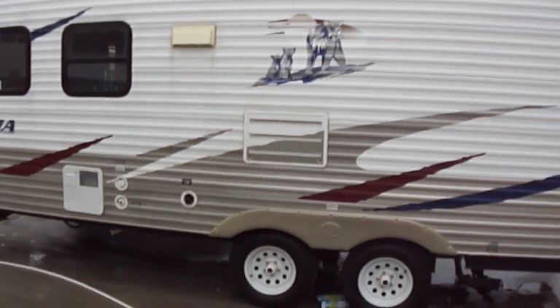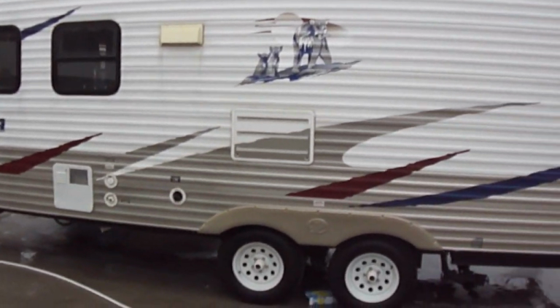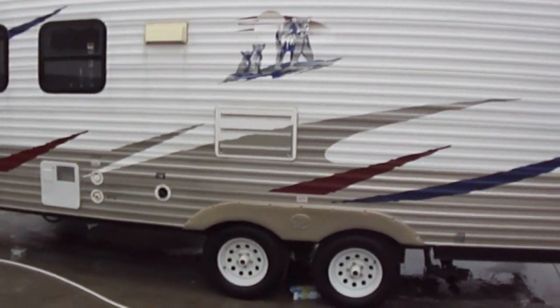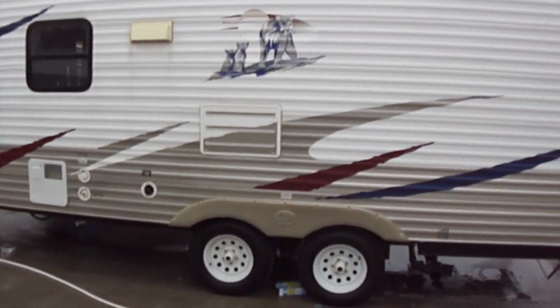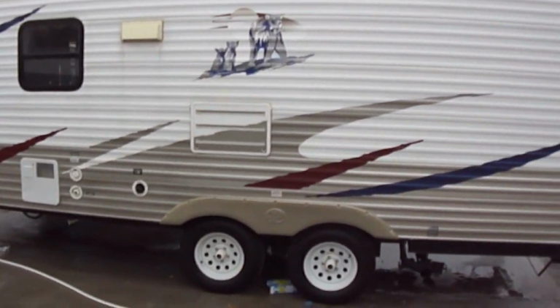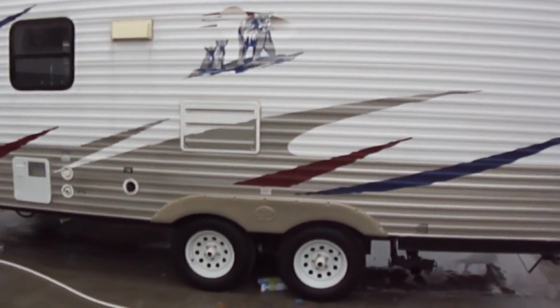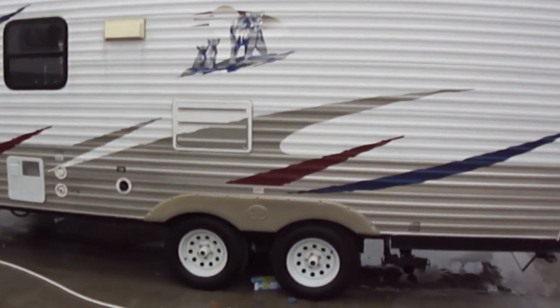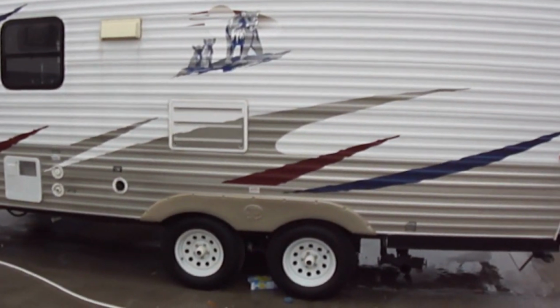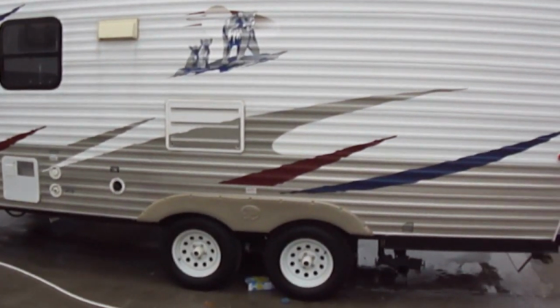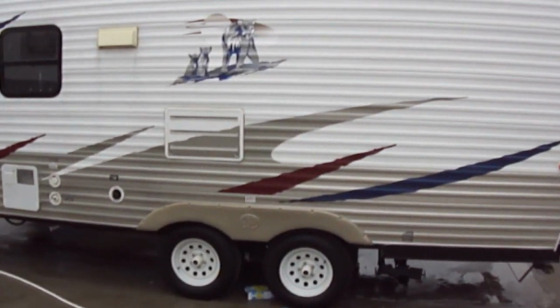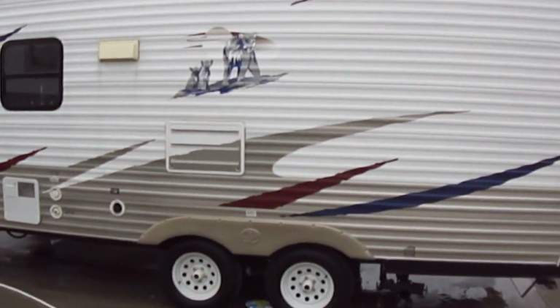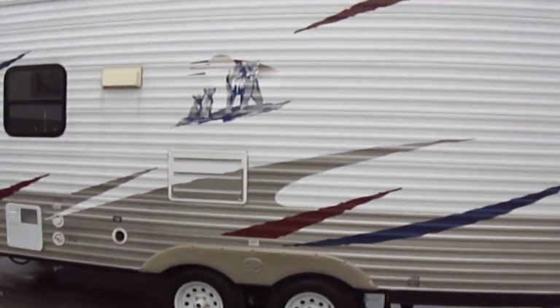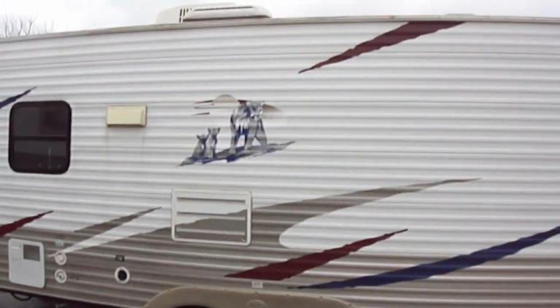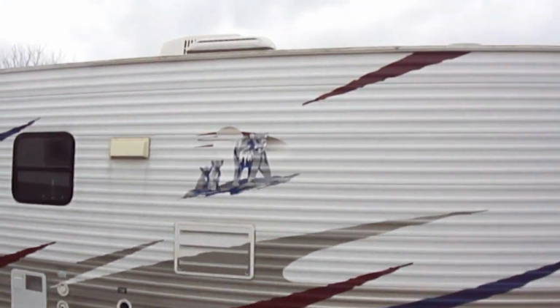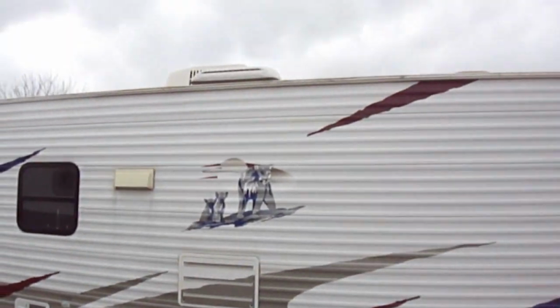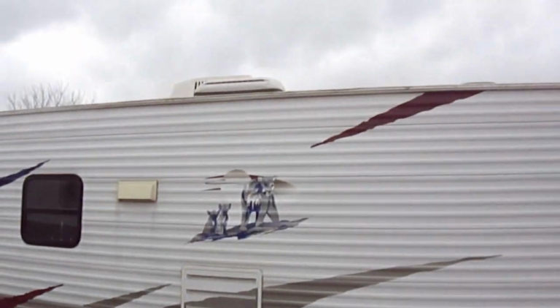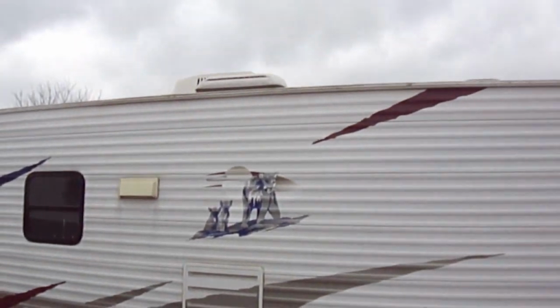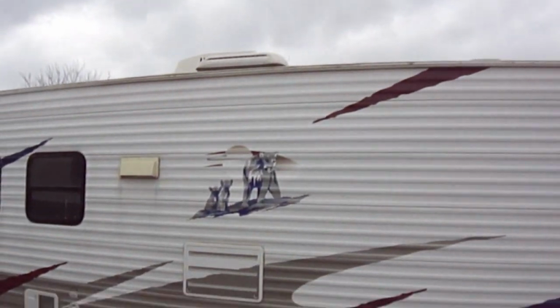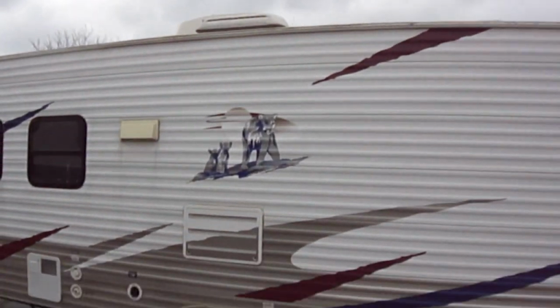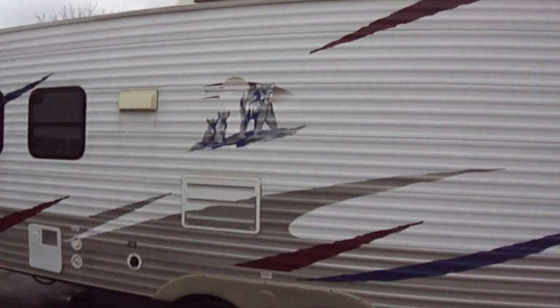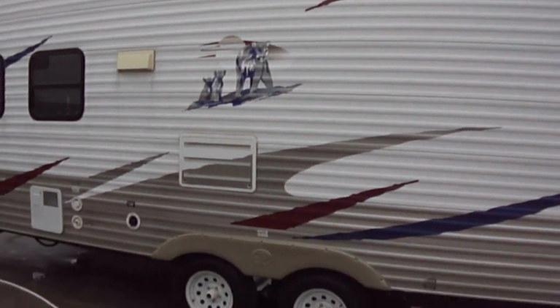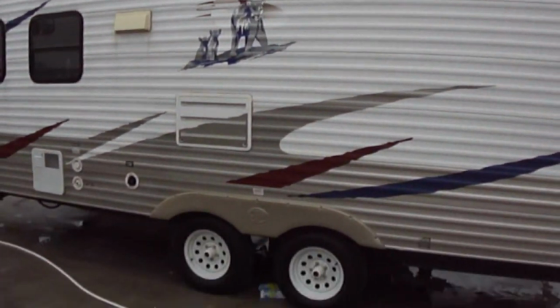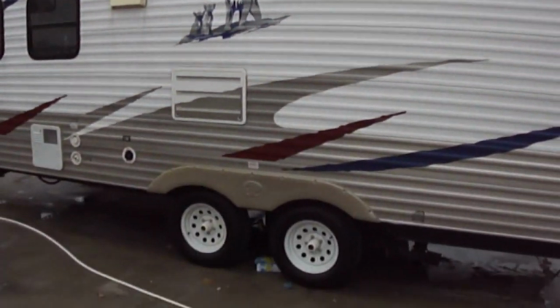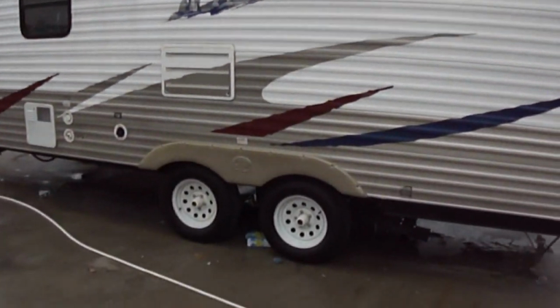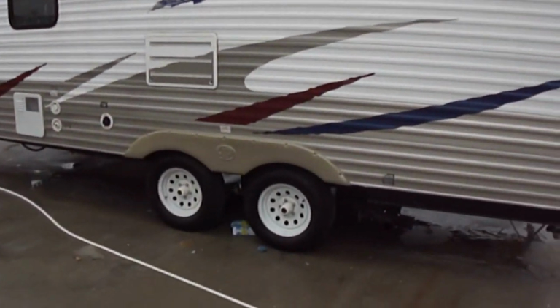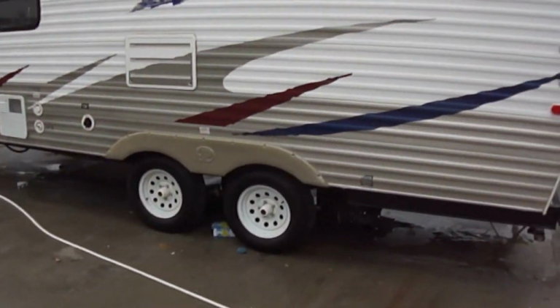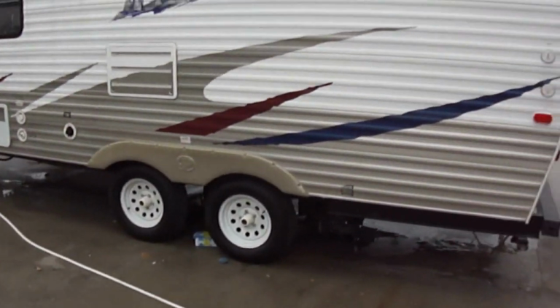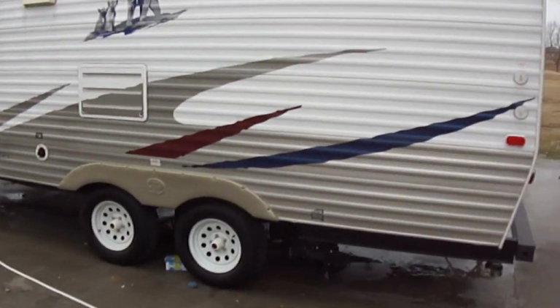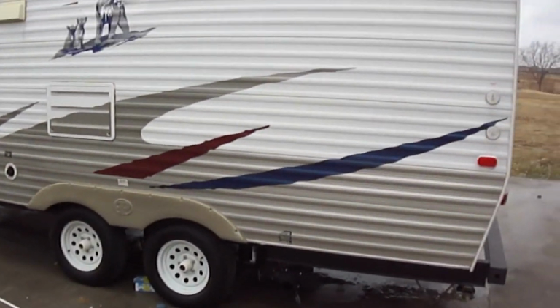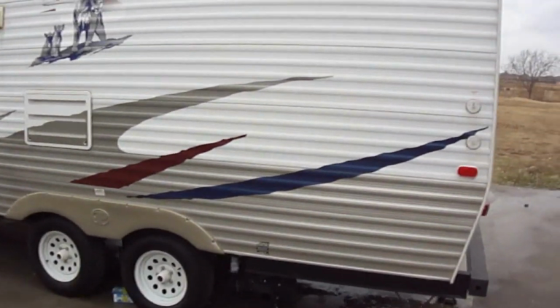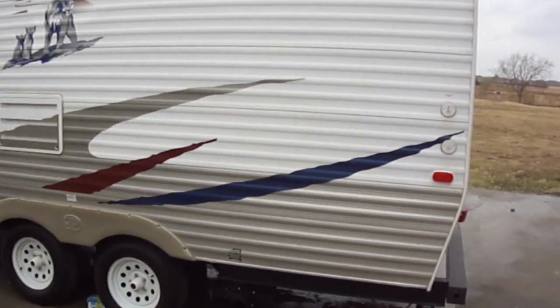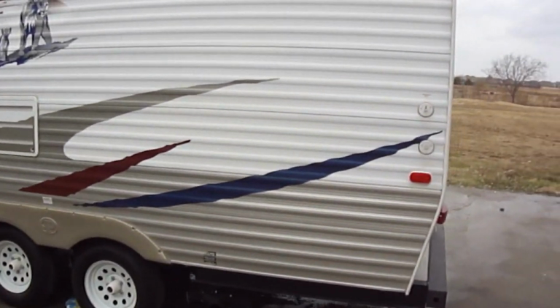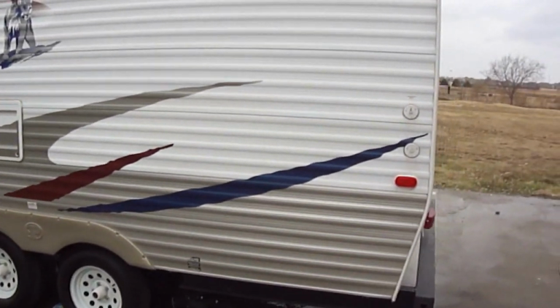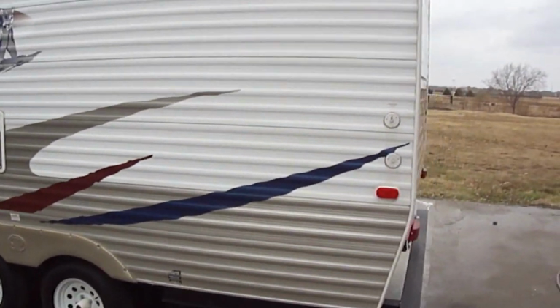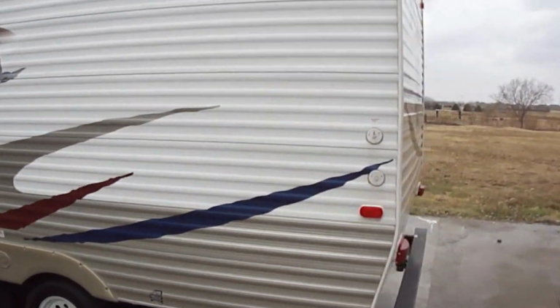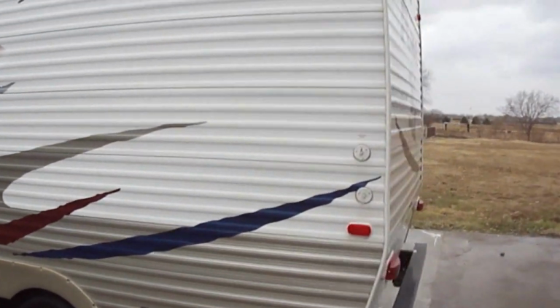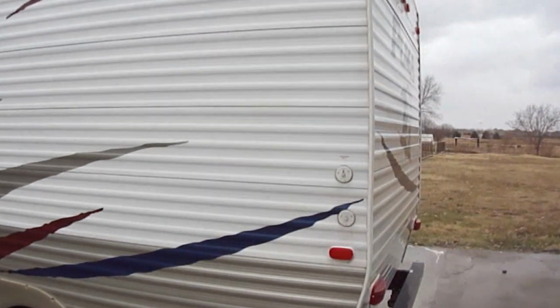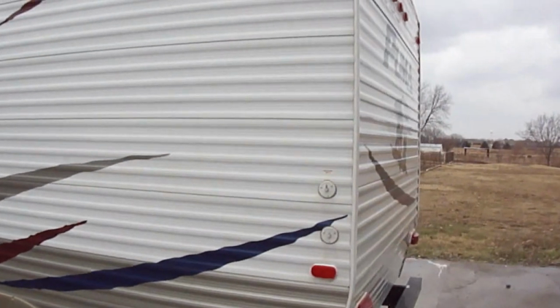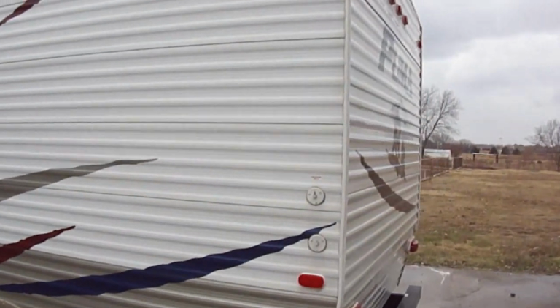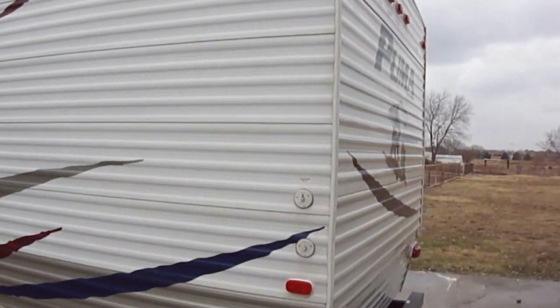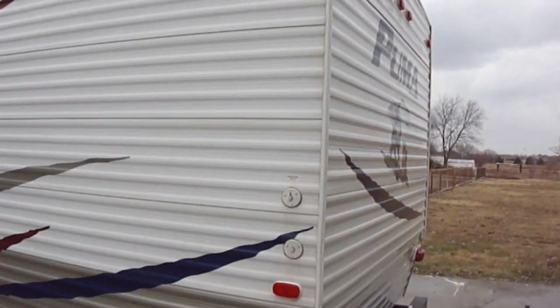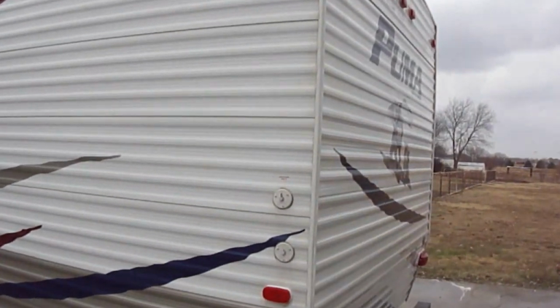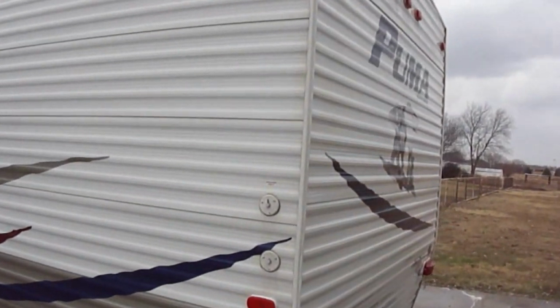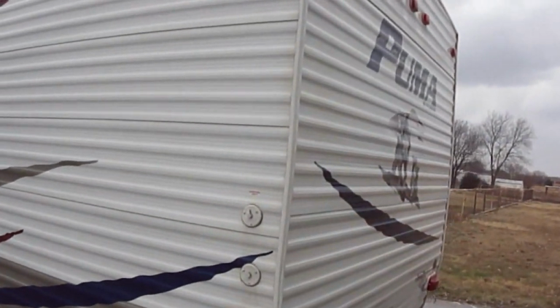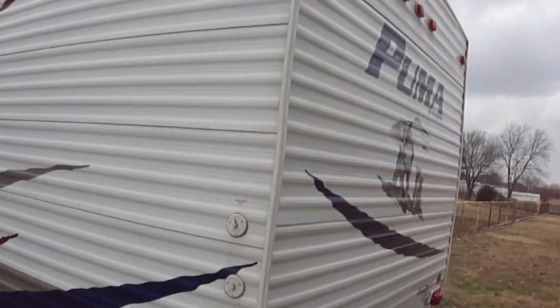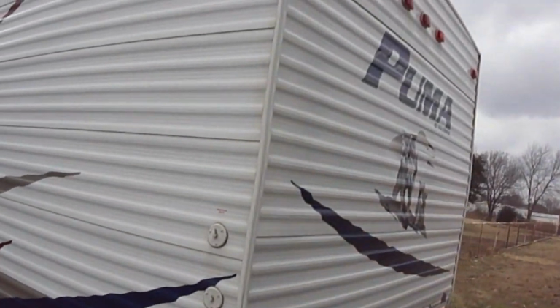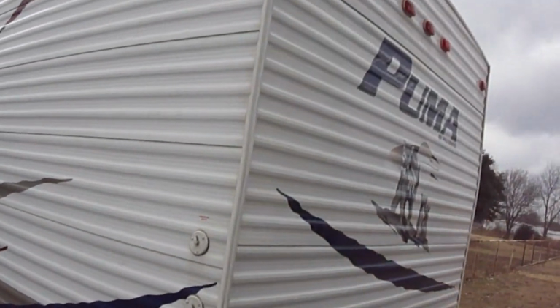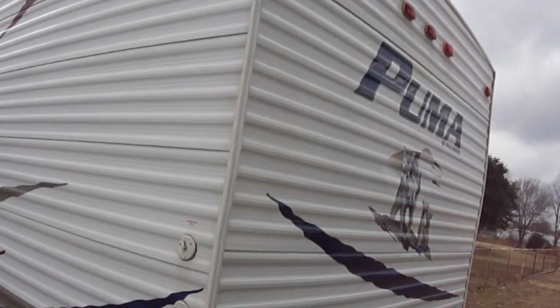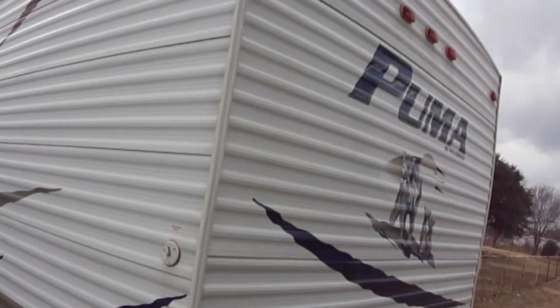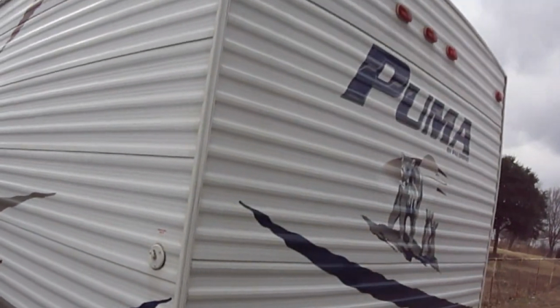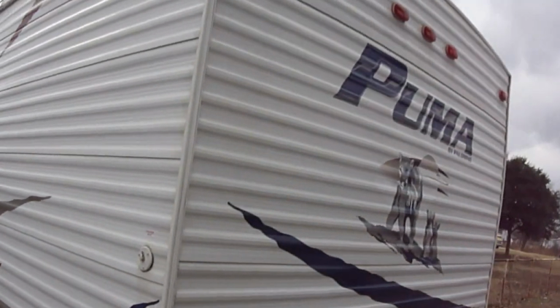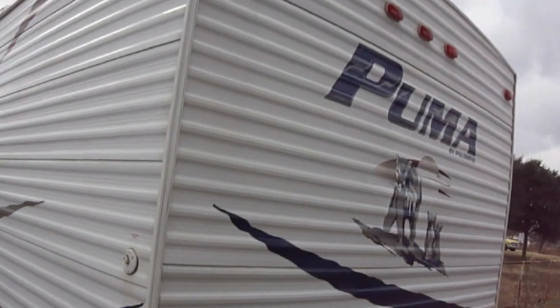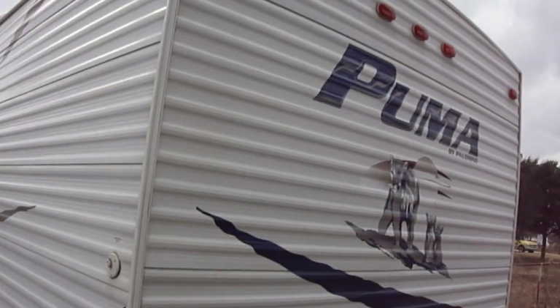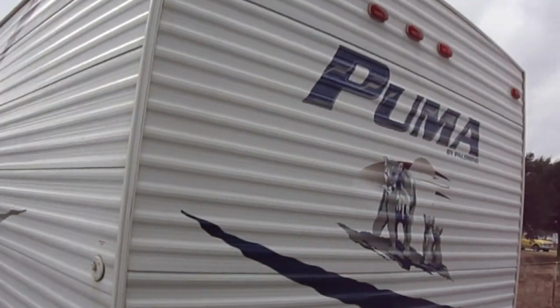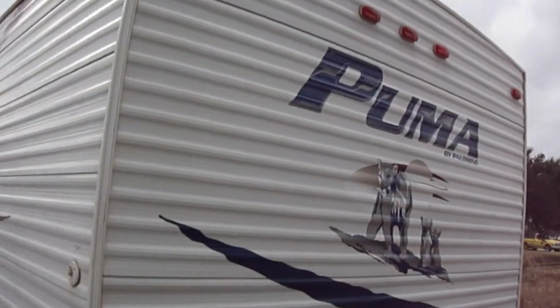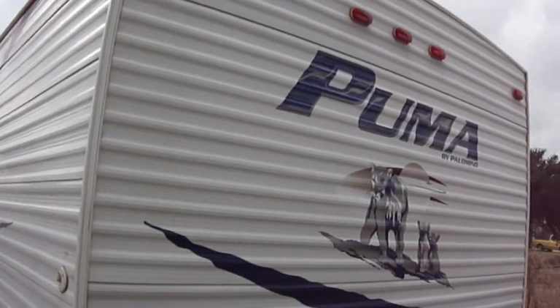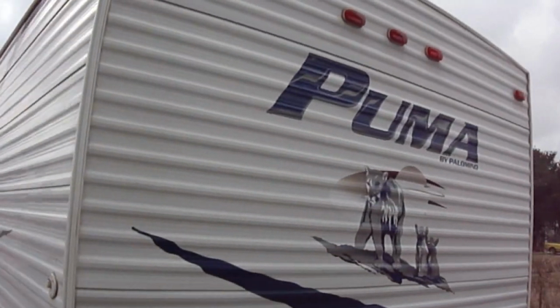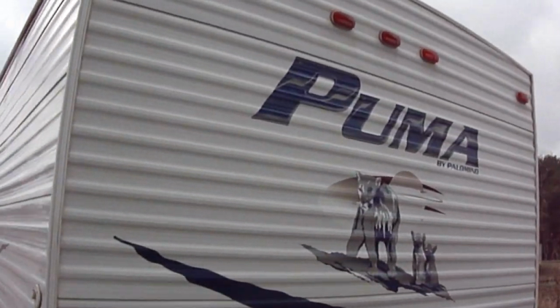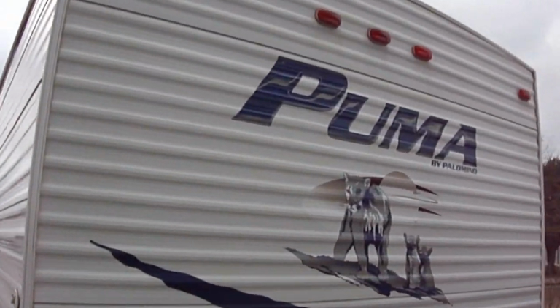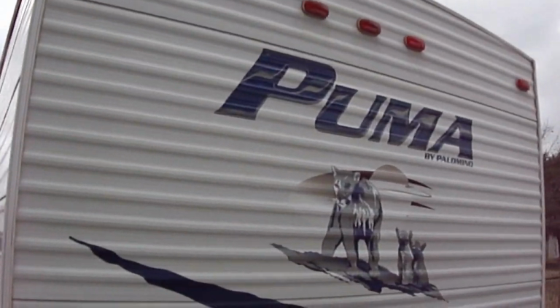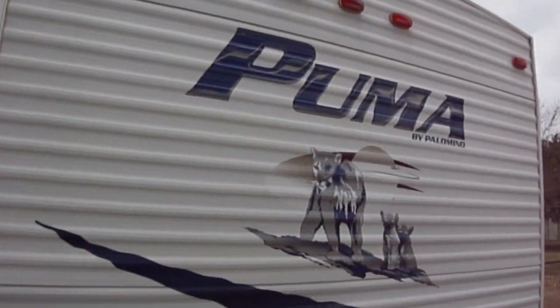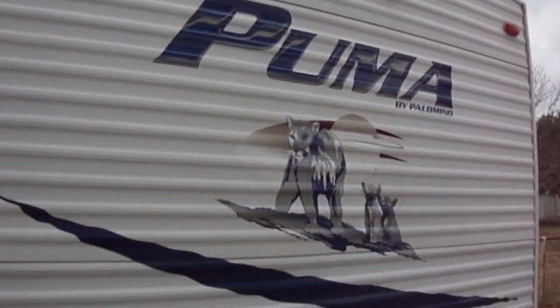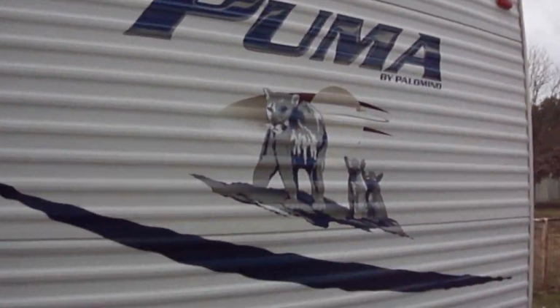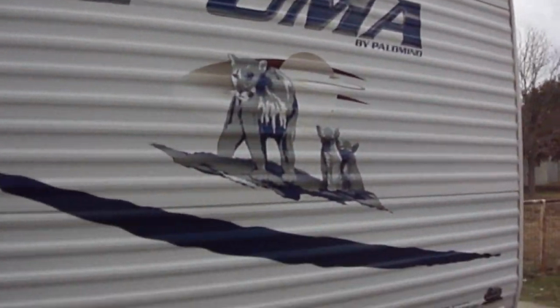Nice and light, easy to pull down the road, yet fully self-contained and ready to take you into the wilds.